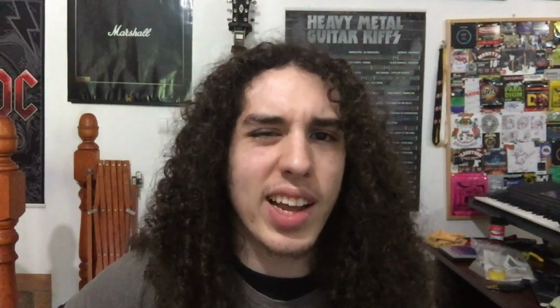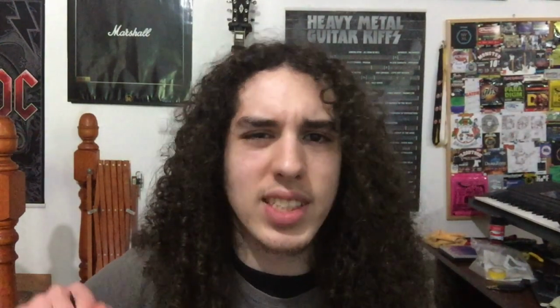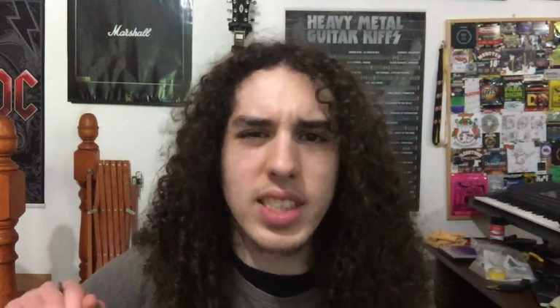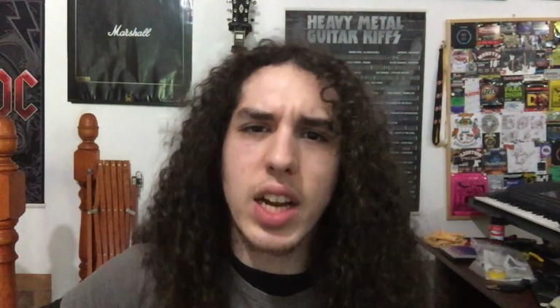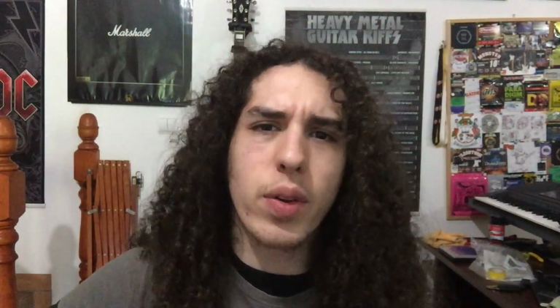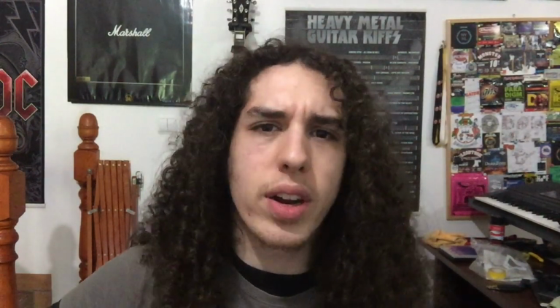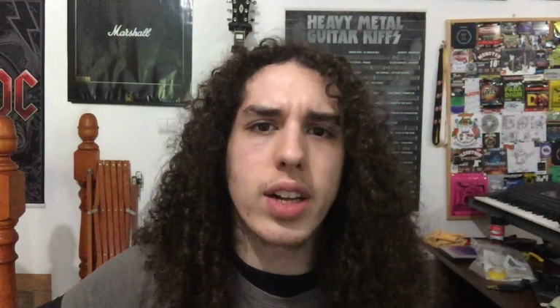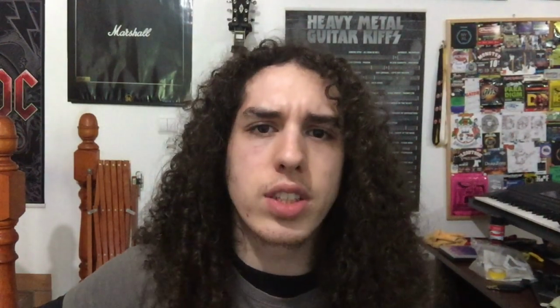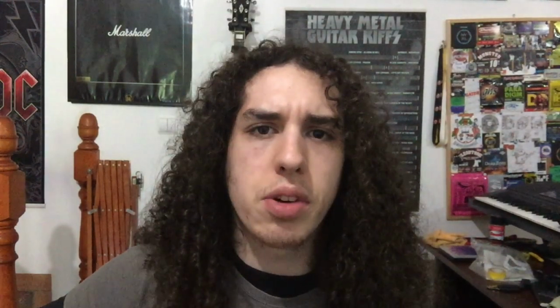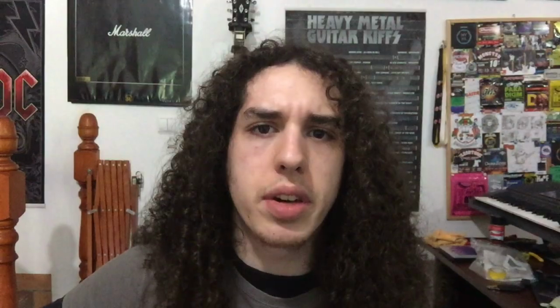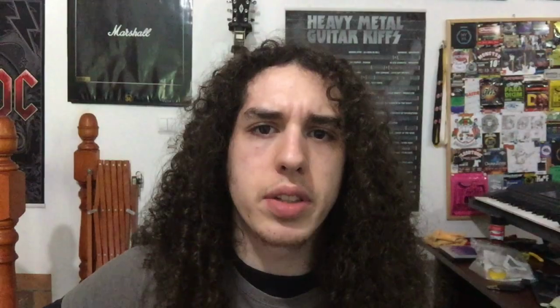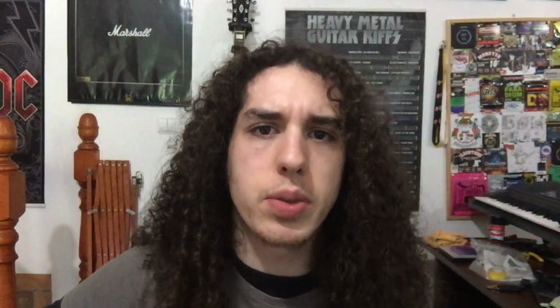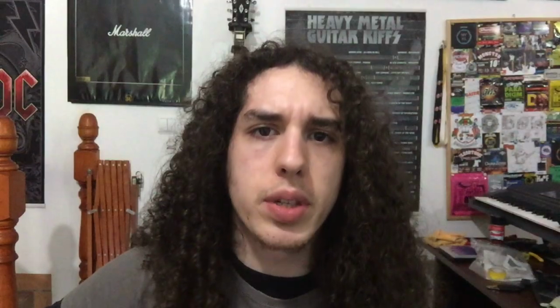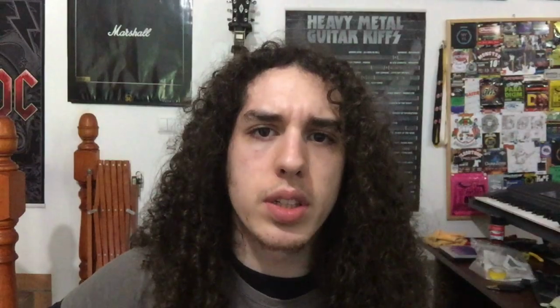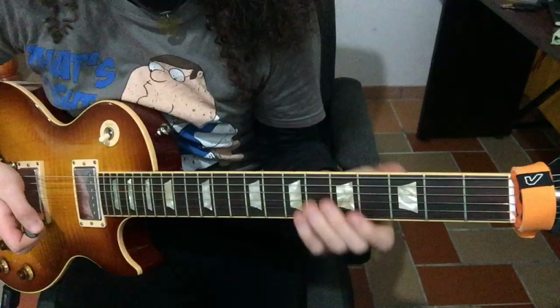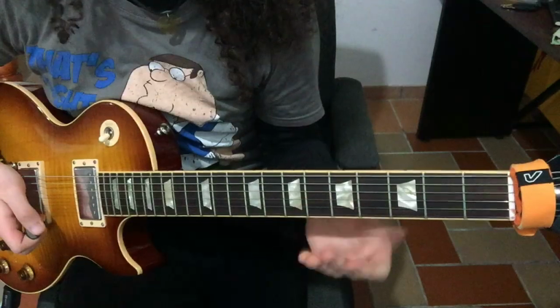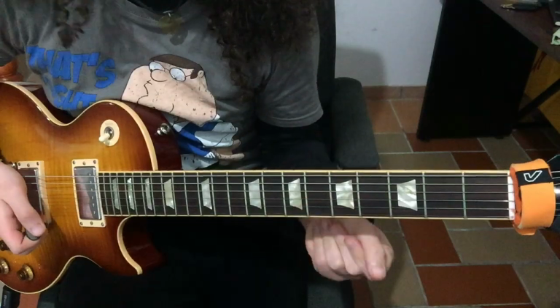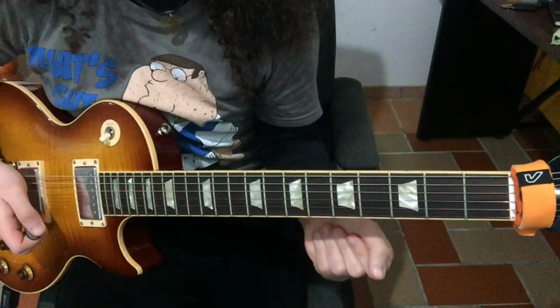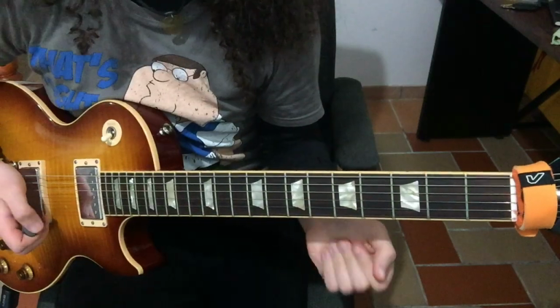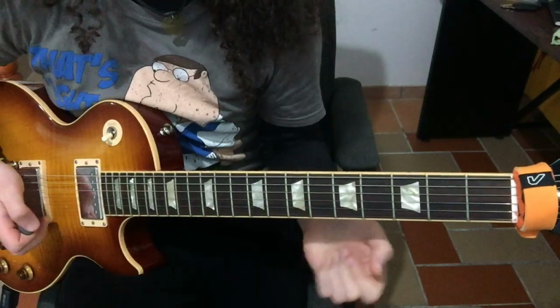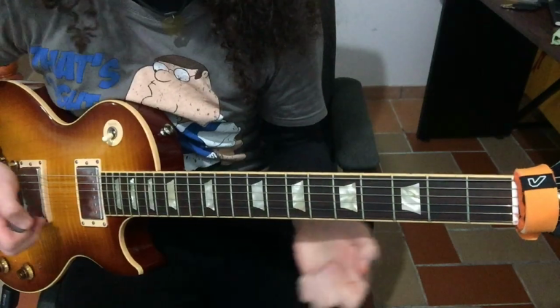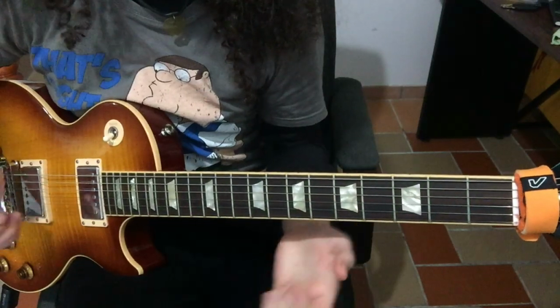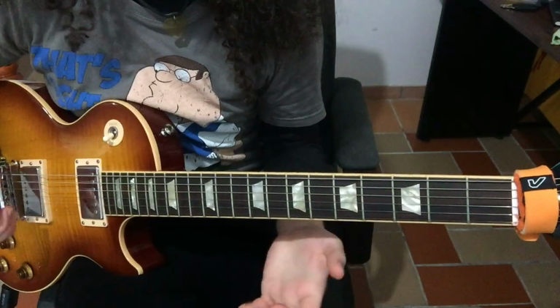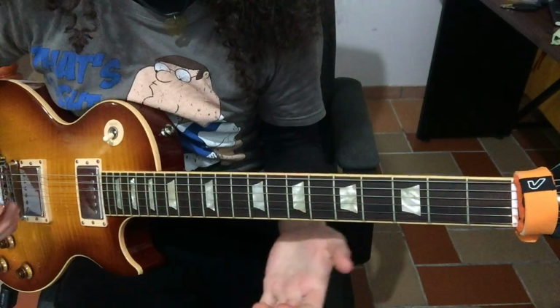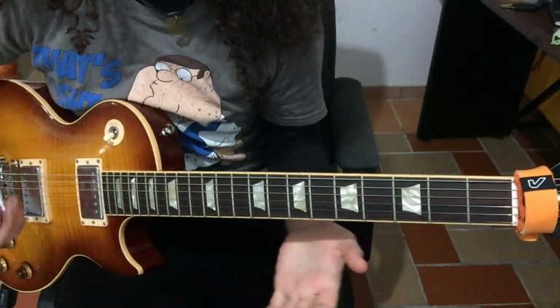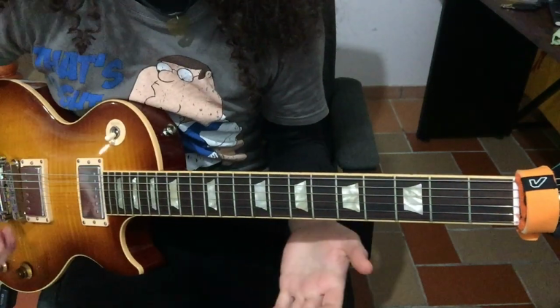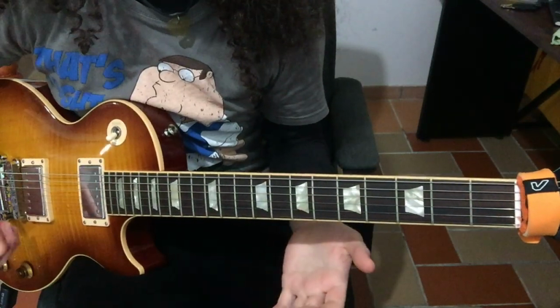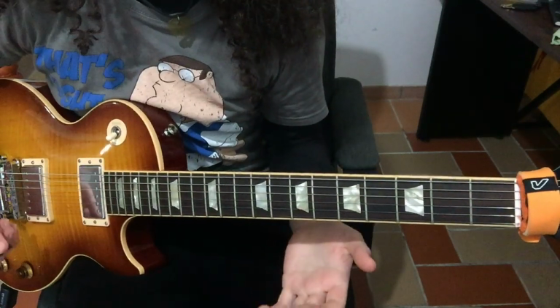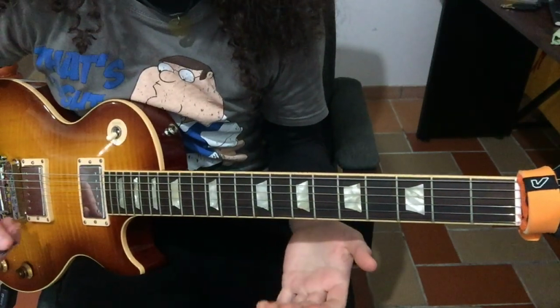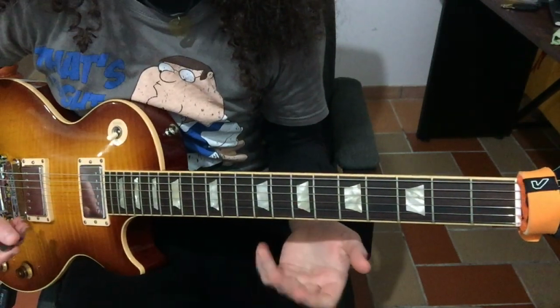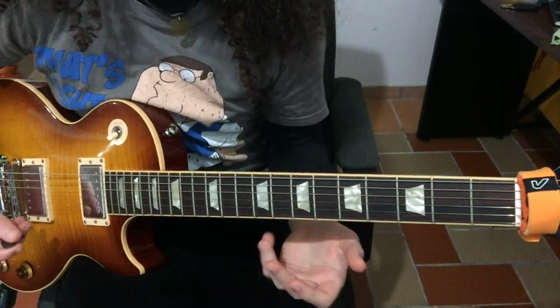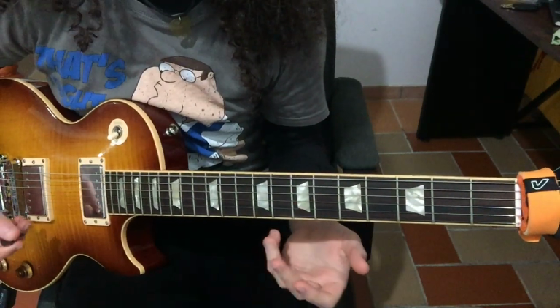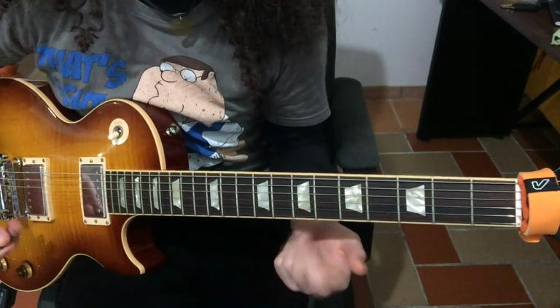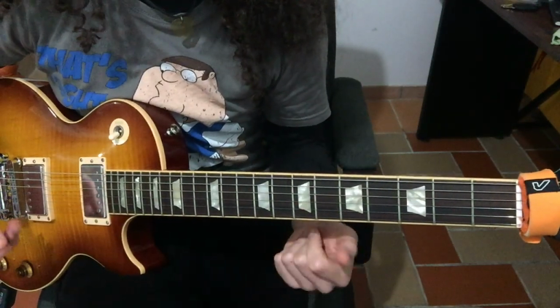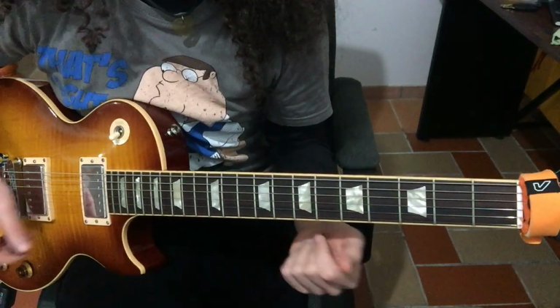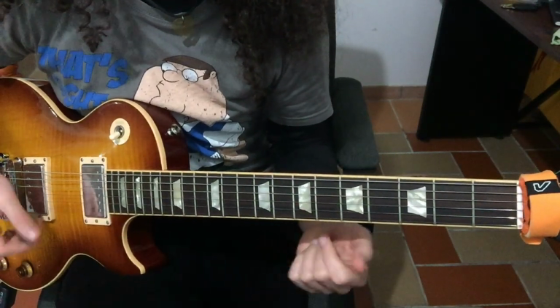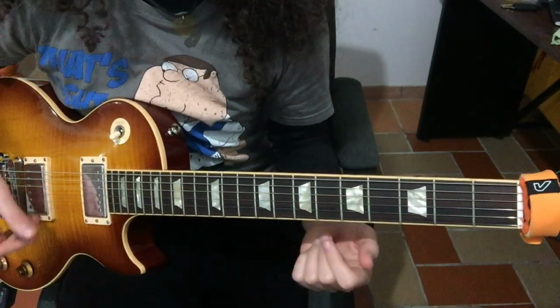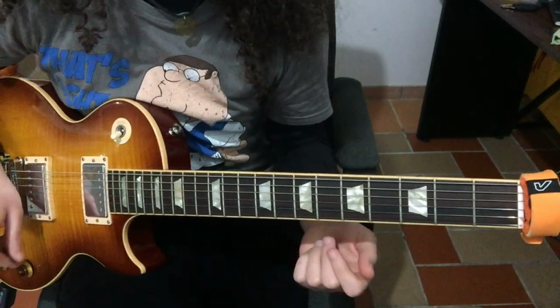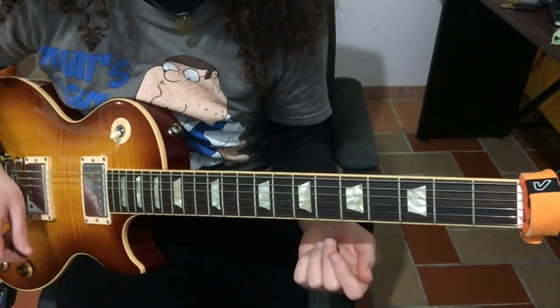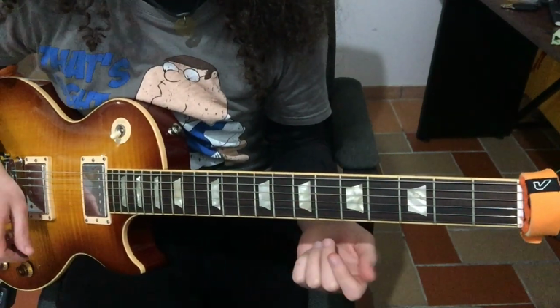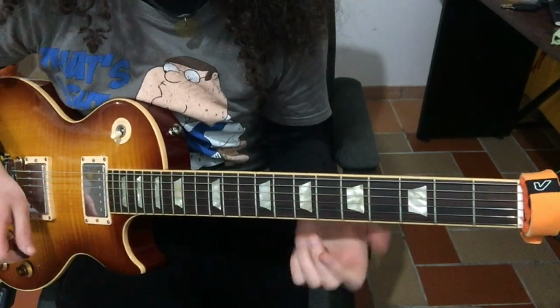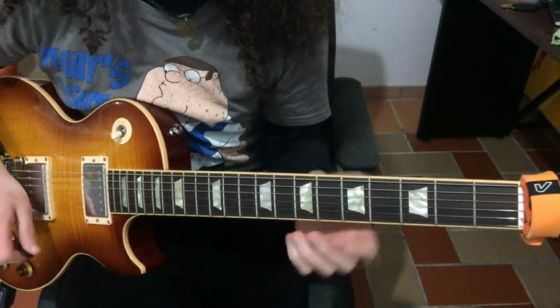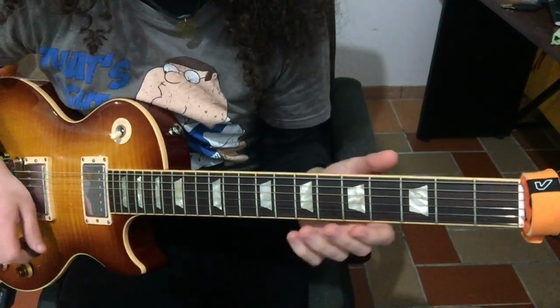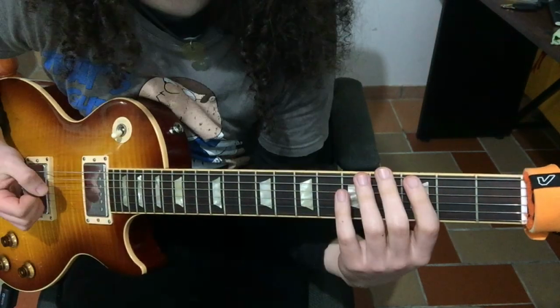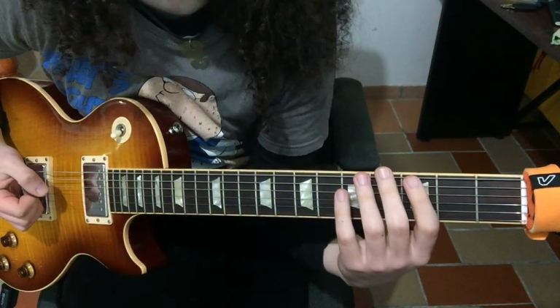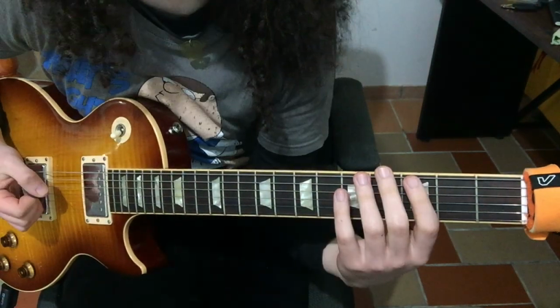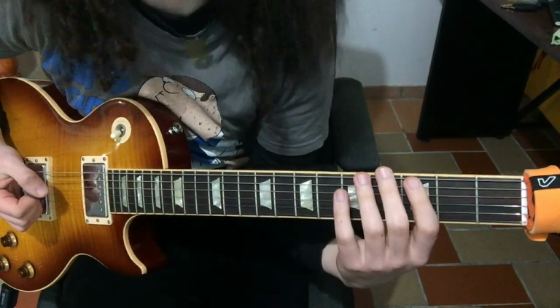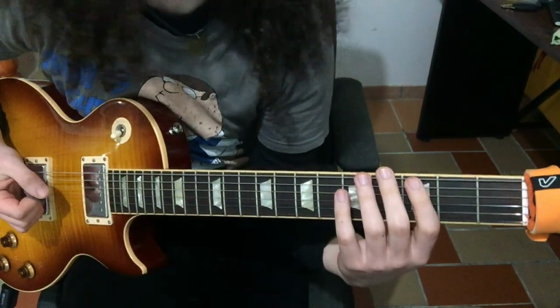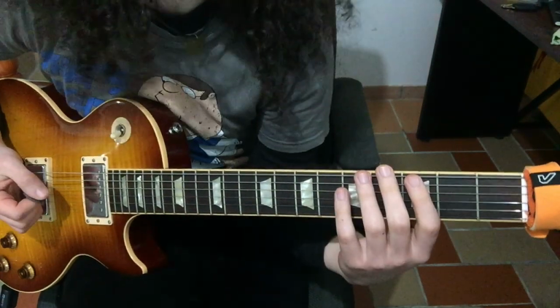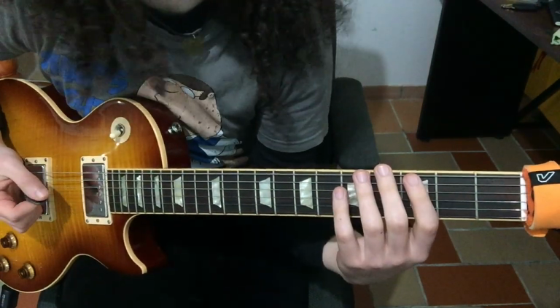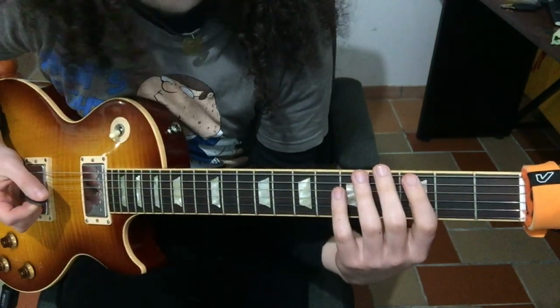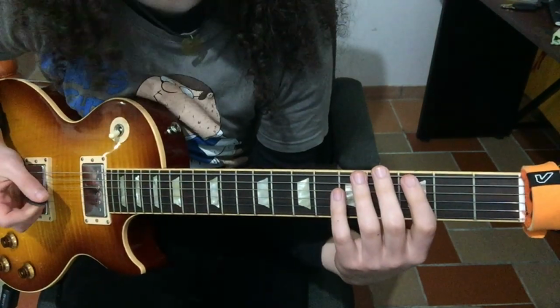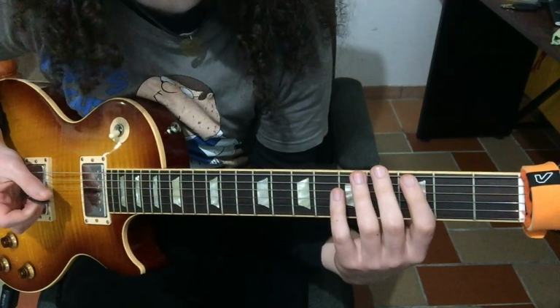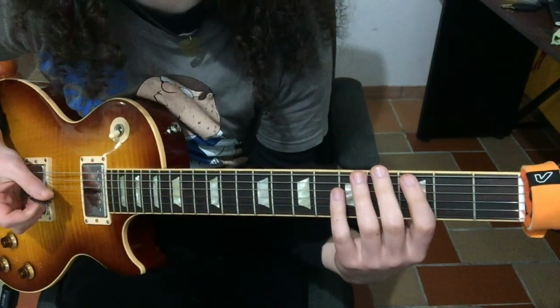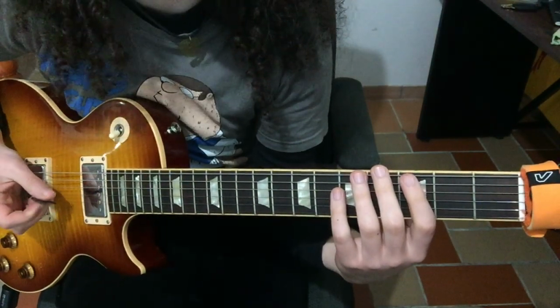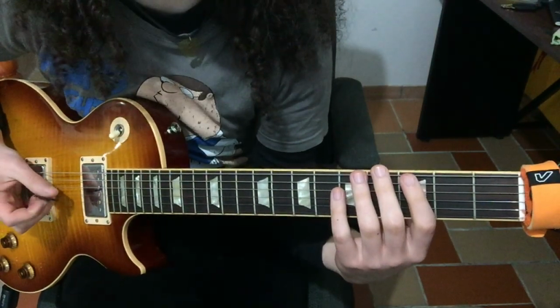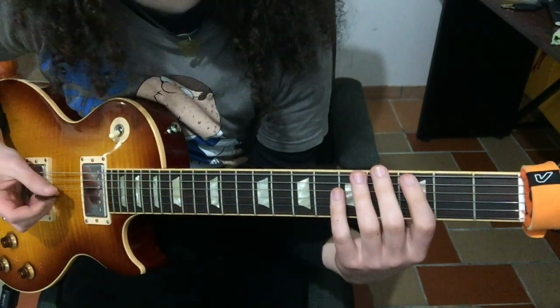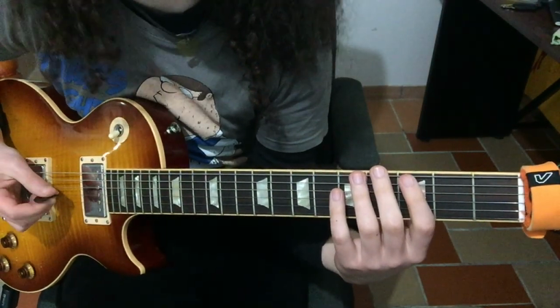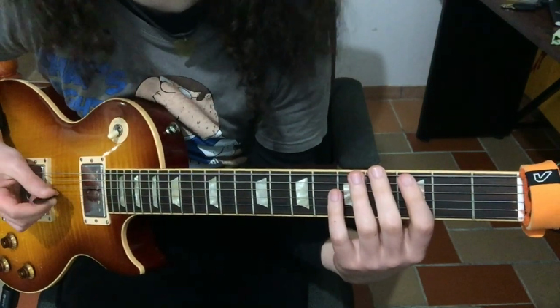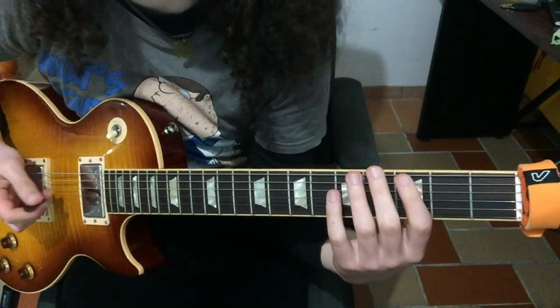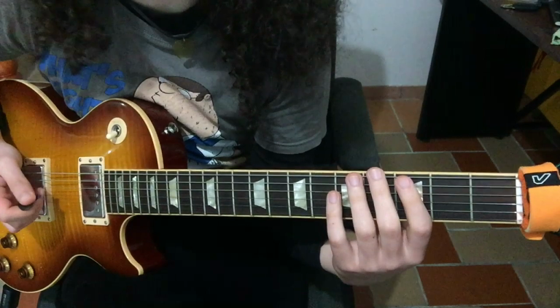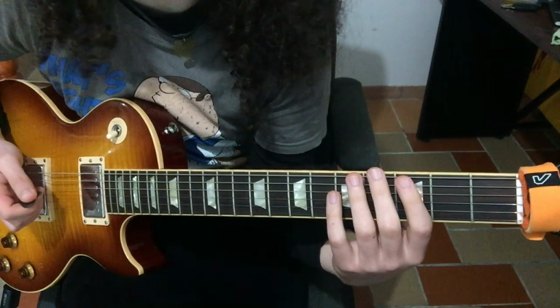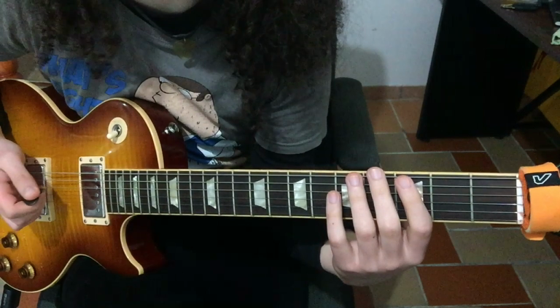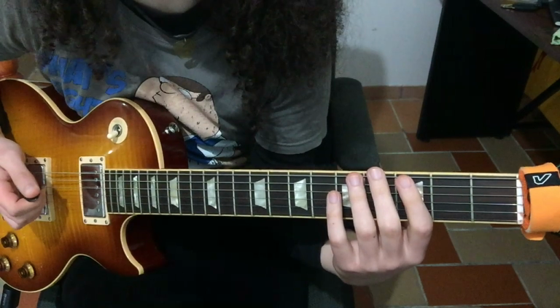Now we can get straight into it. Let's check out the lick again, but this time with some tabs, and then a little bit slower also with tabs.